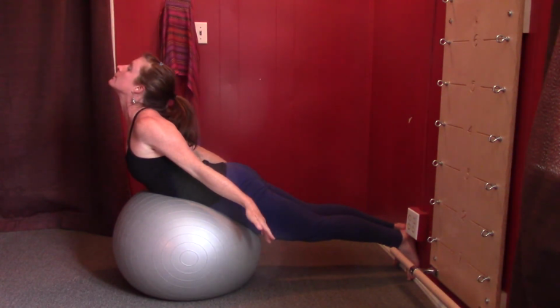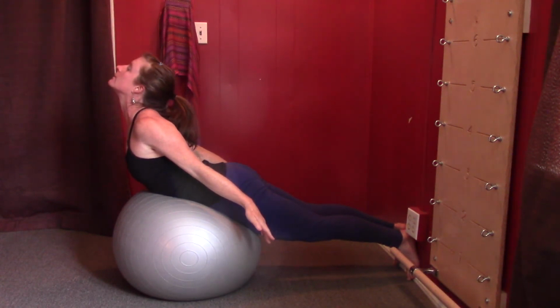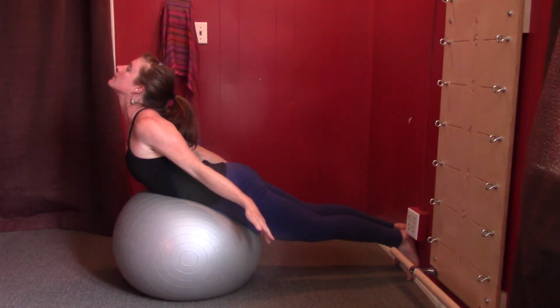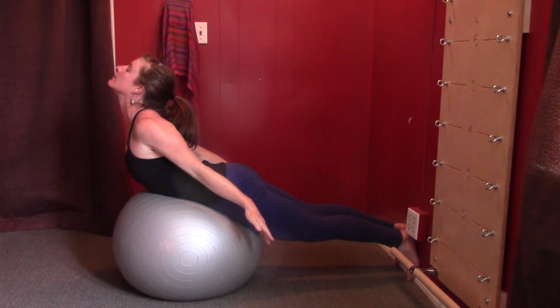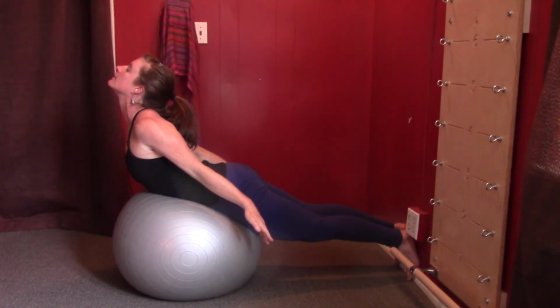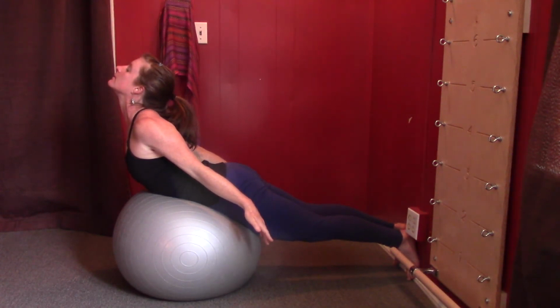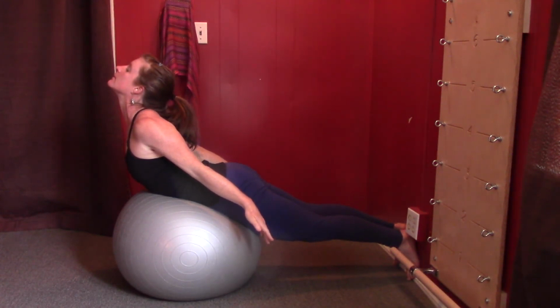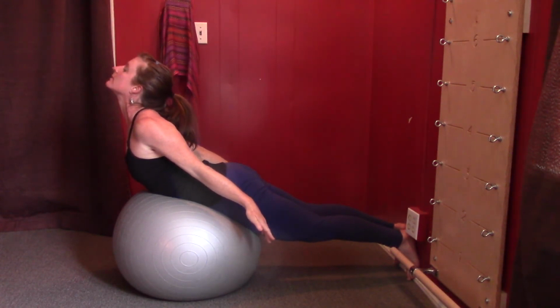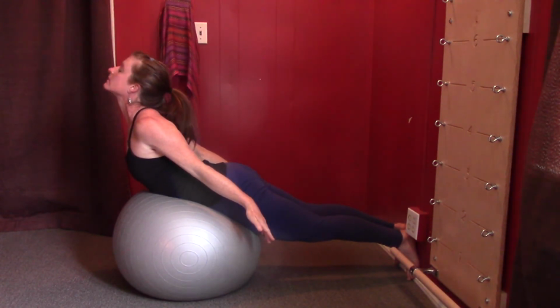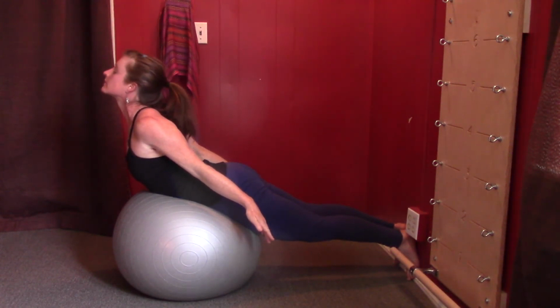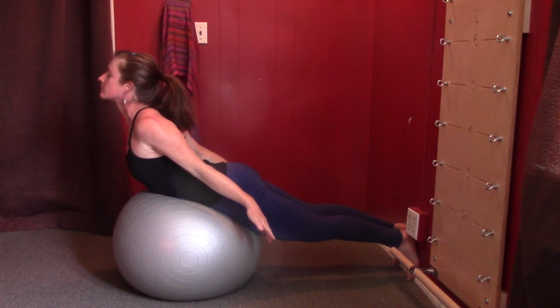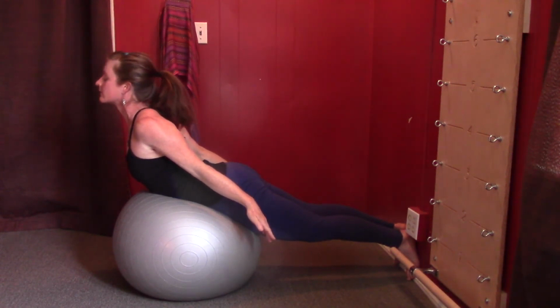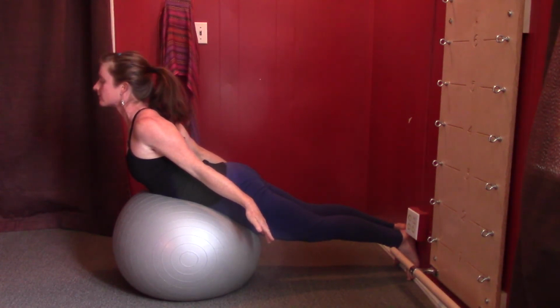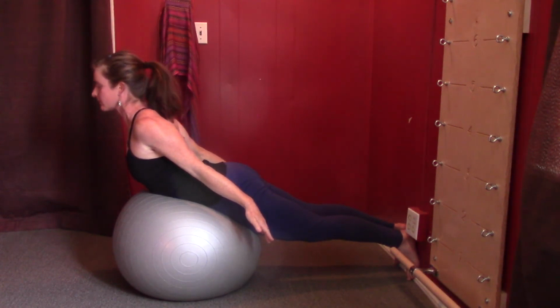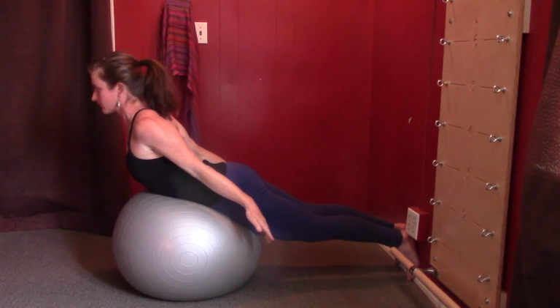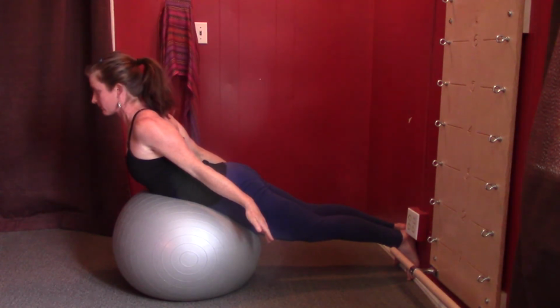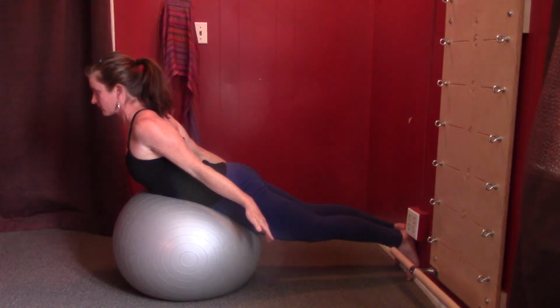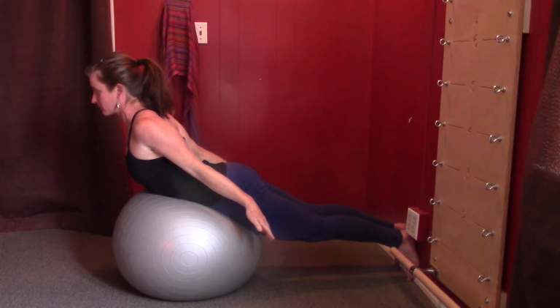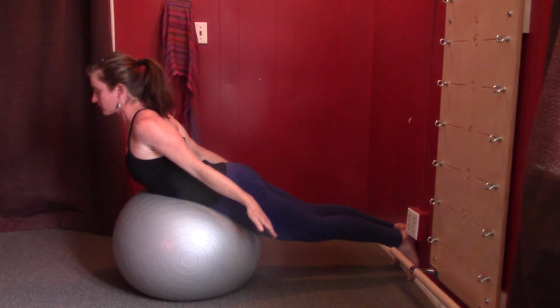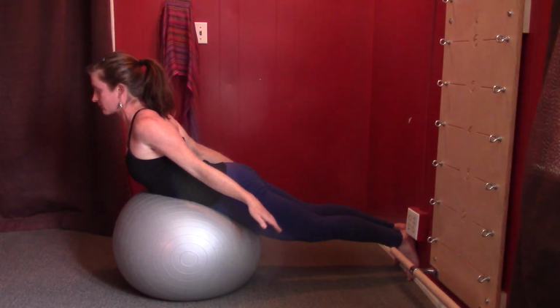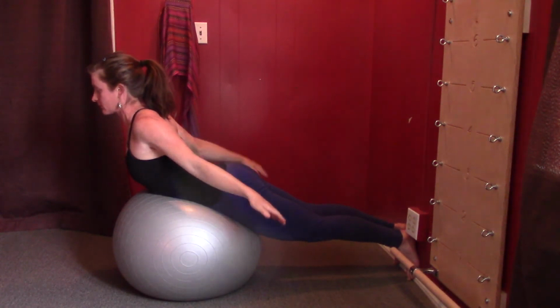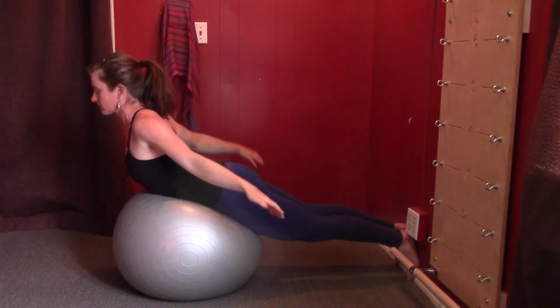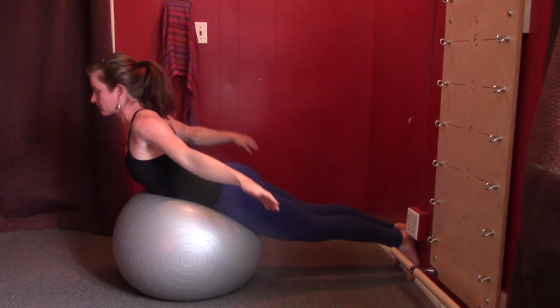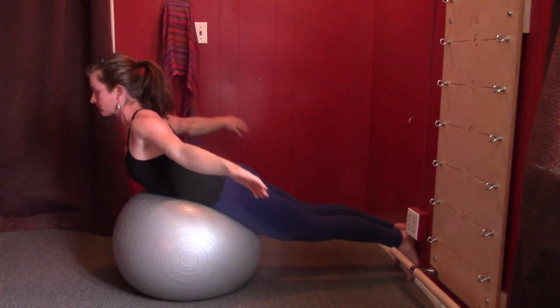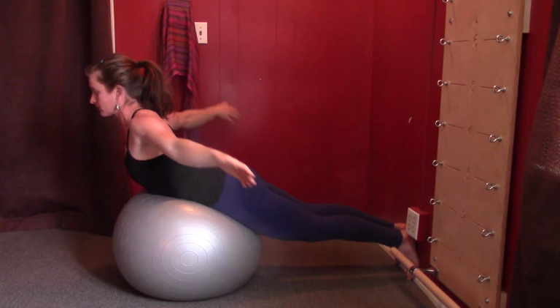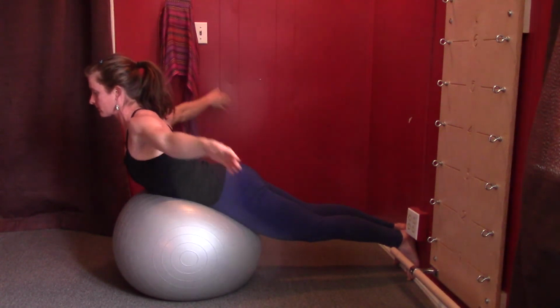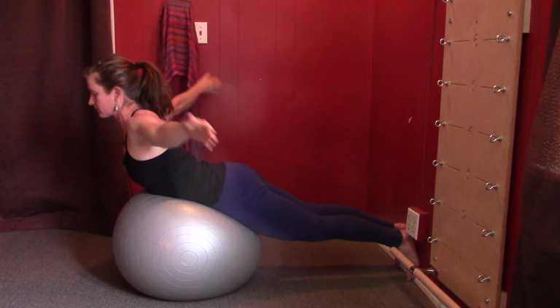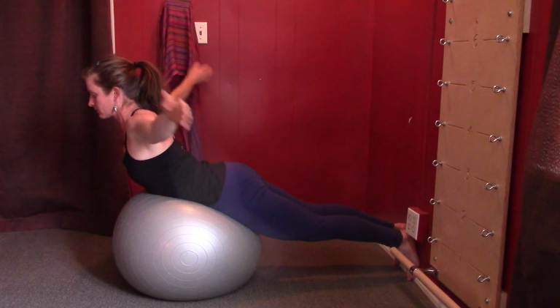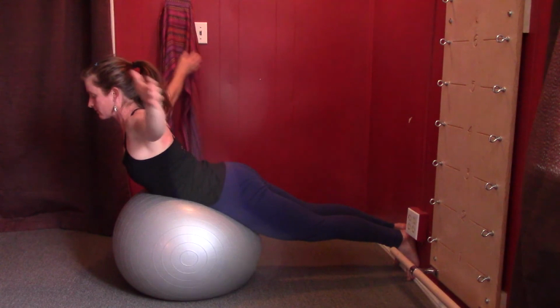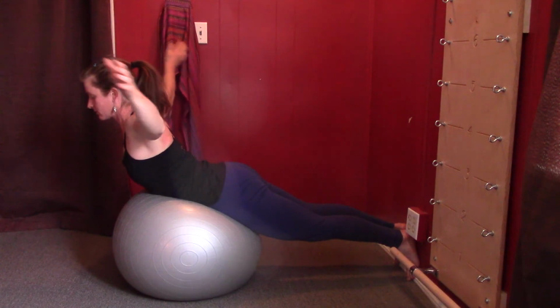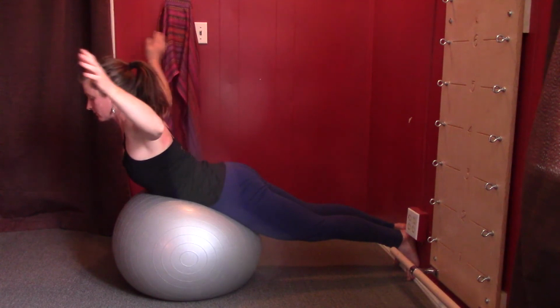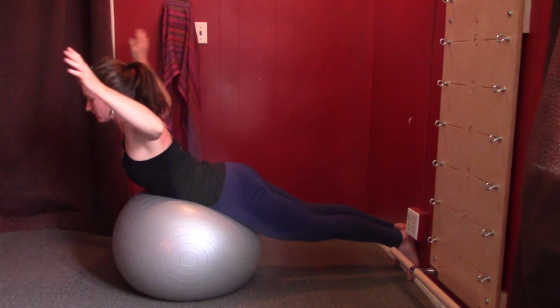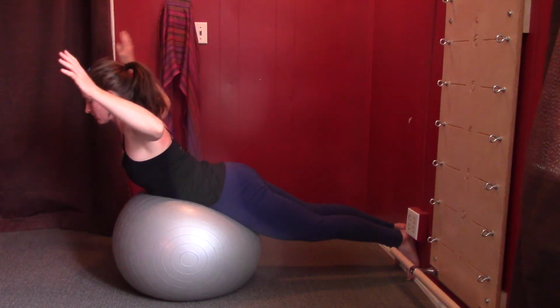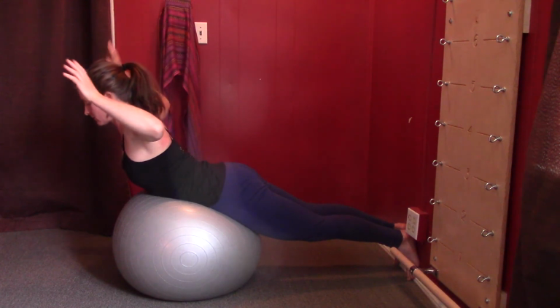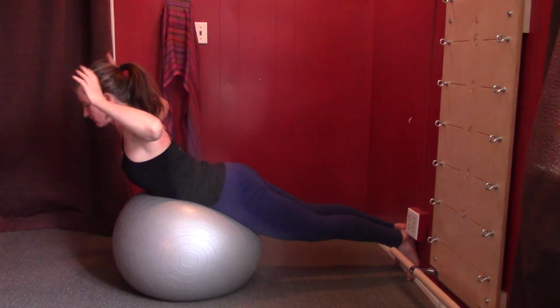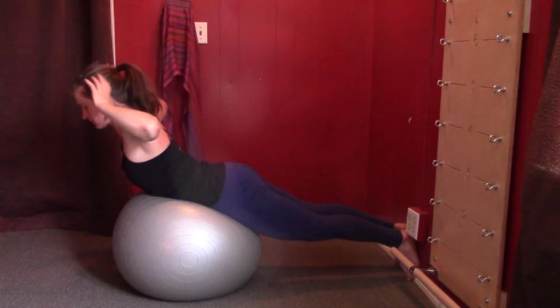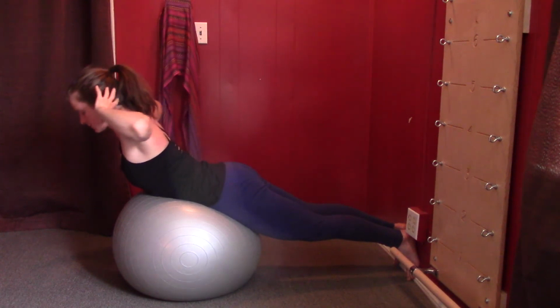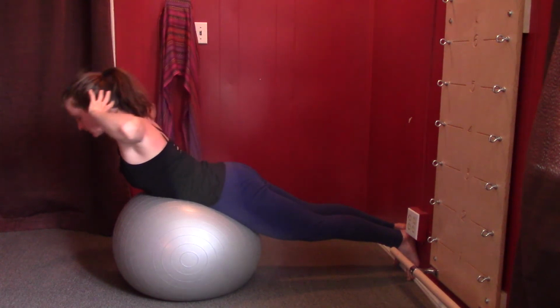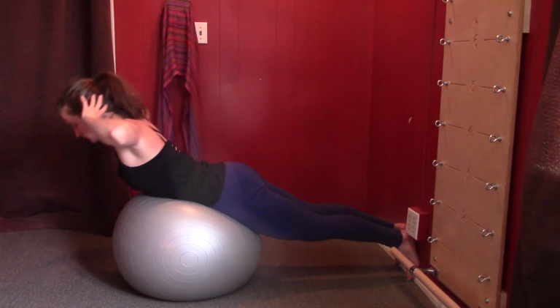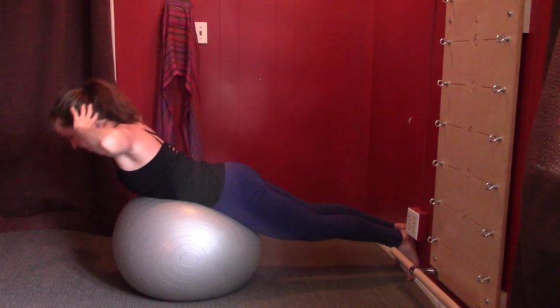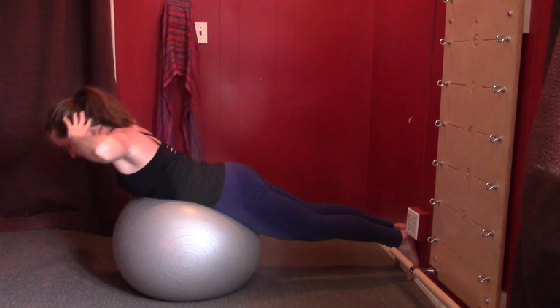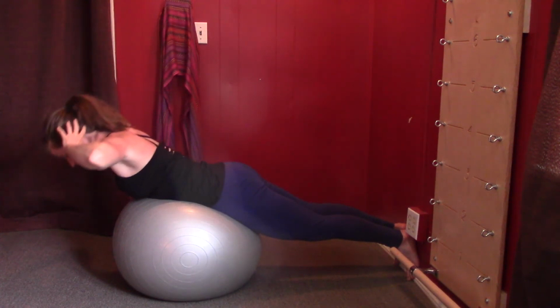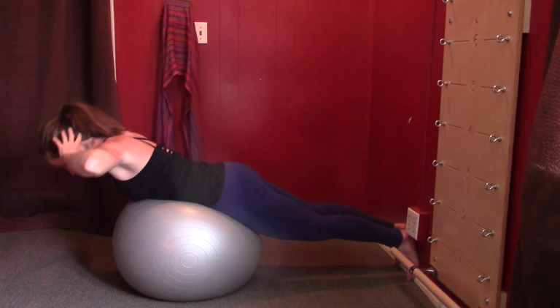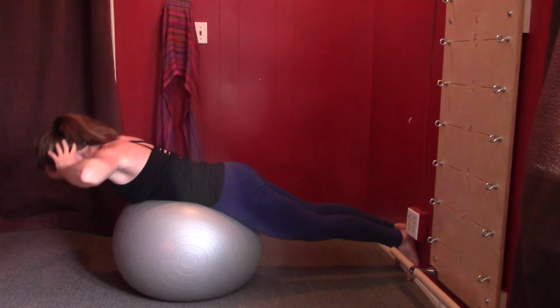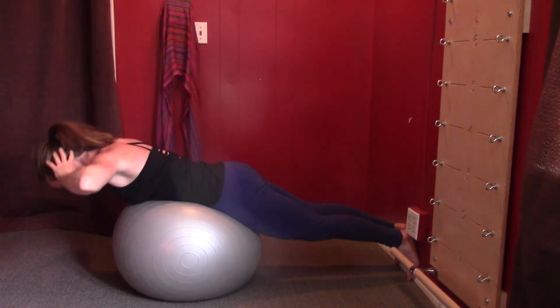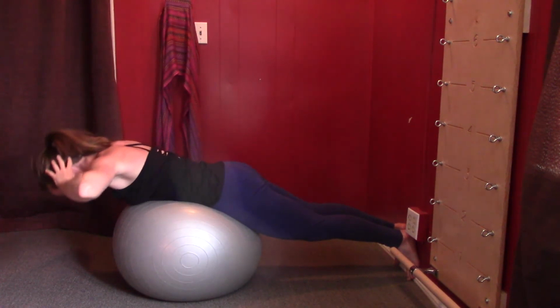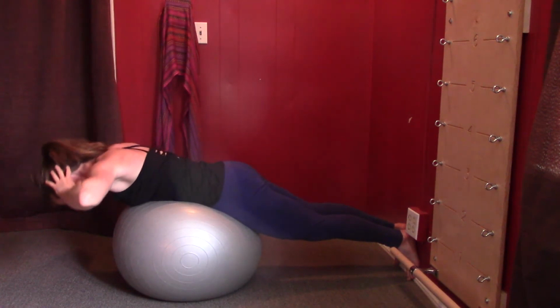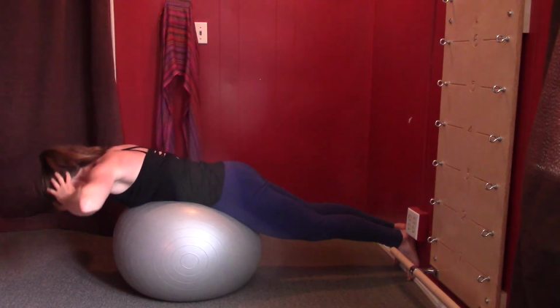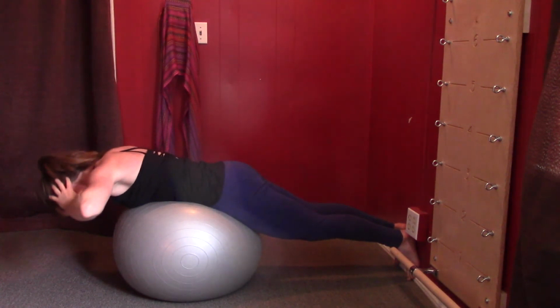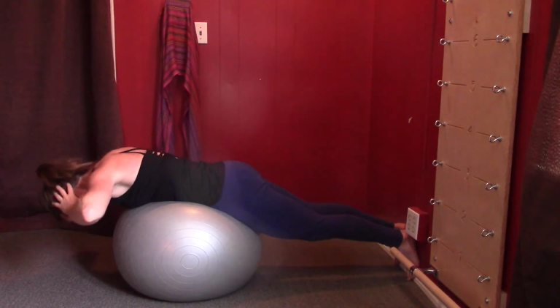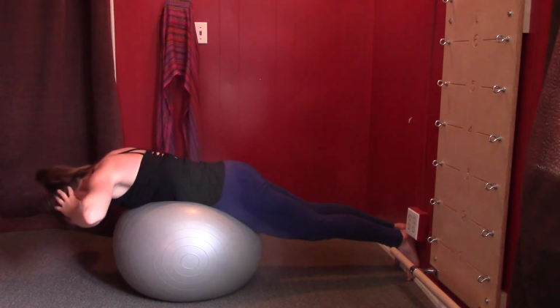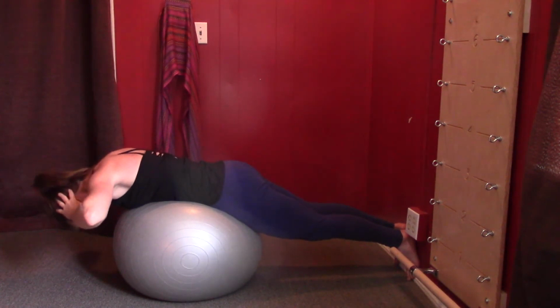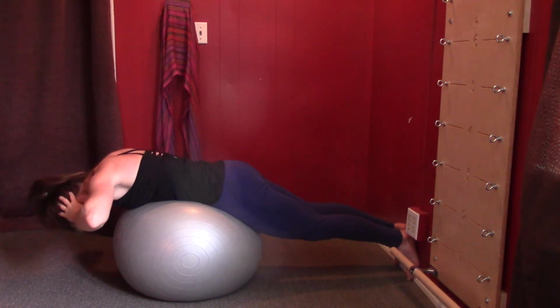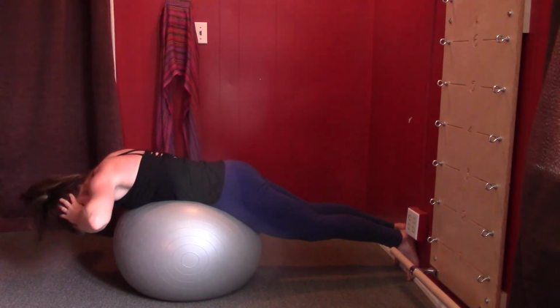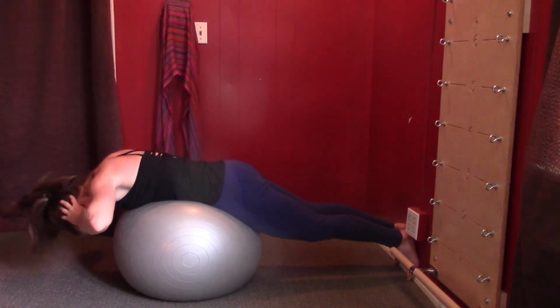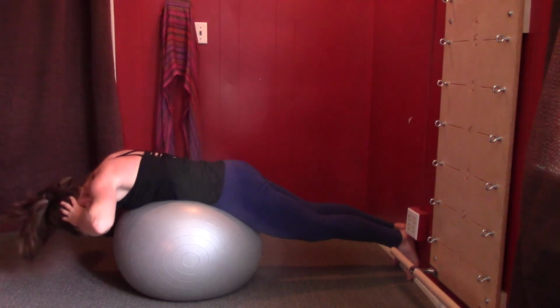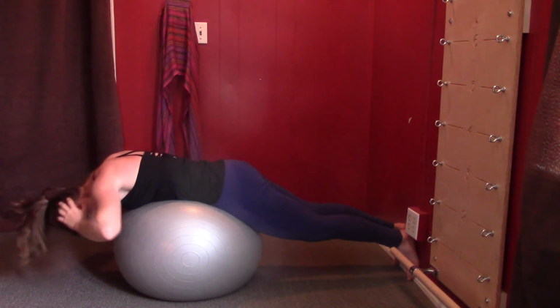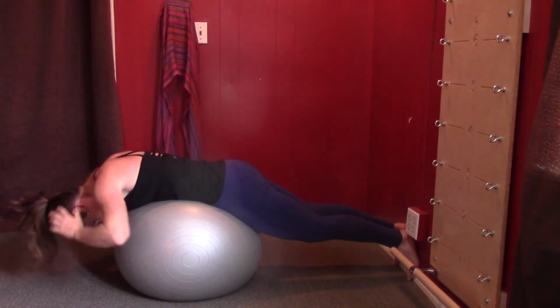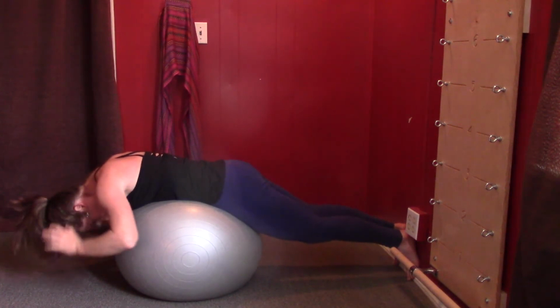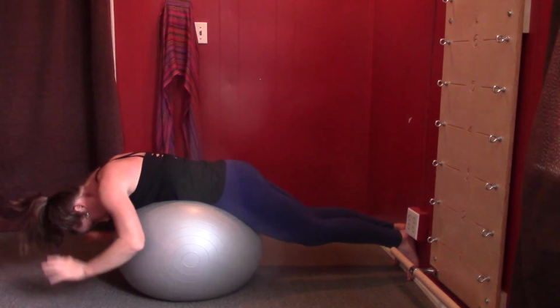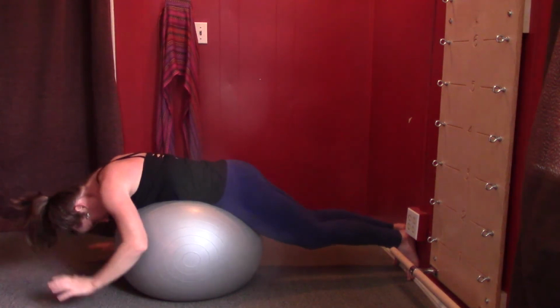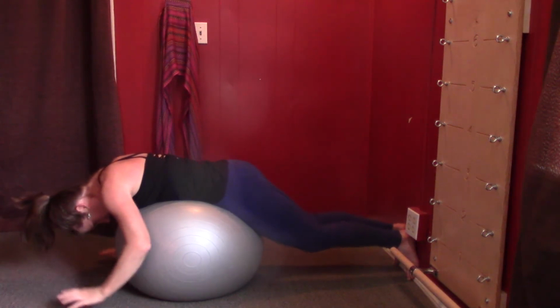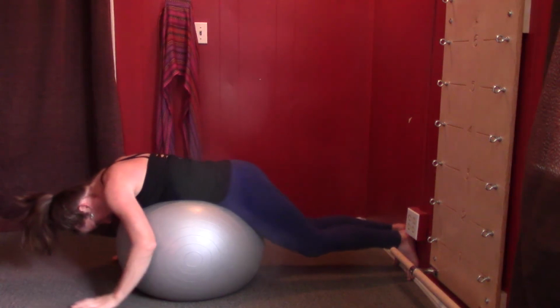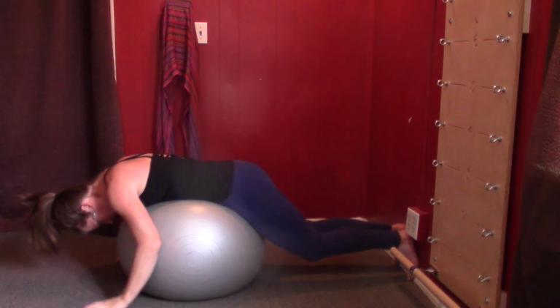Then hands behind your head and lower back down over the ball. Take a rest. Beautiful.